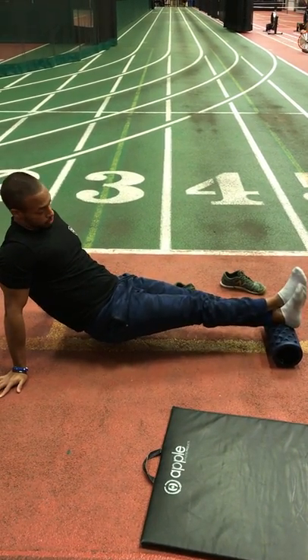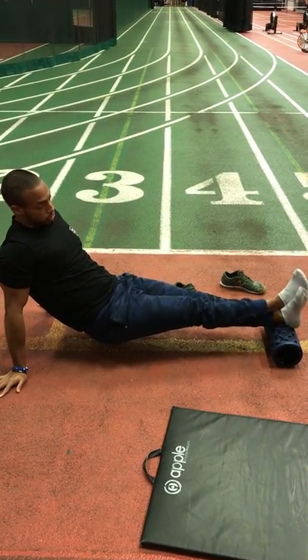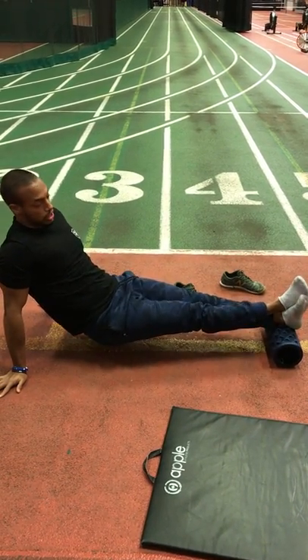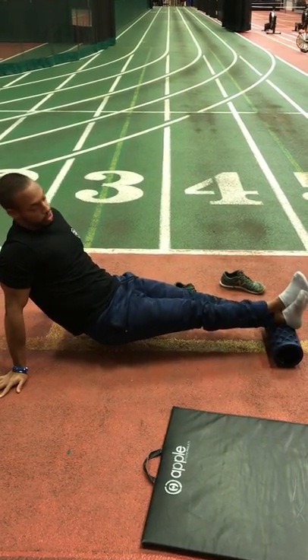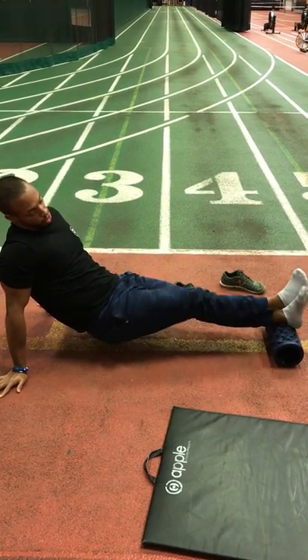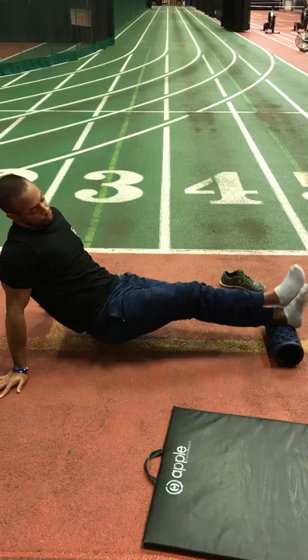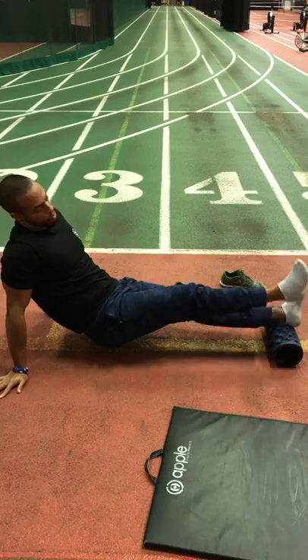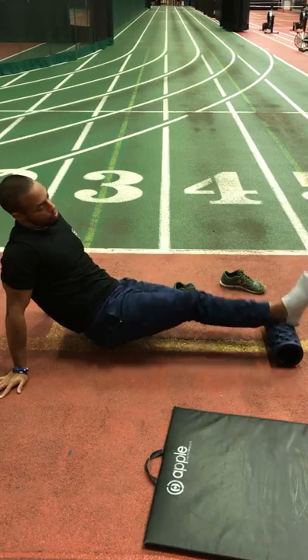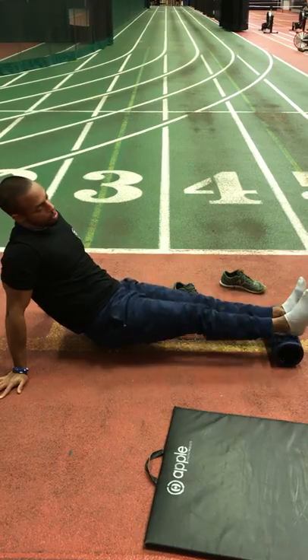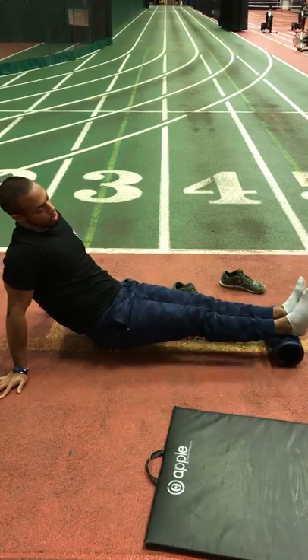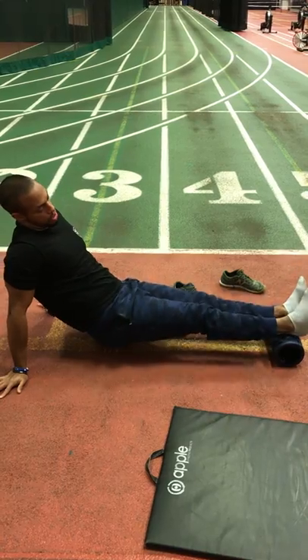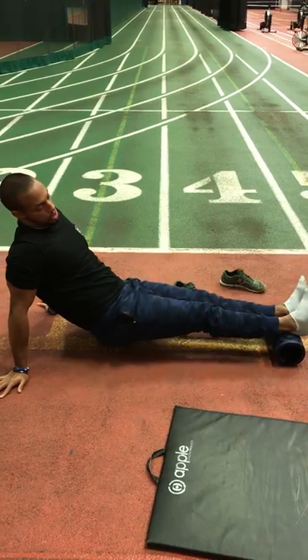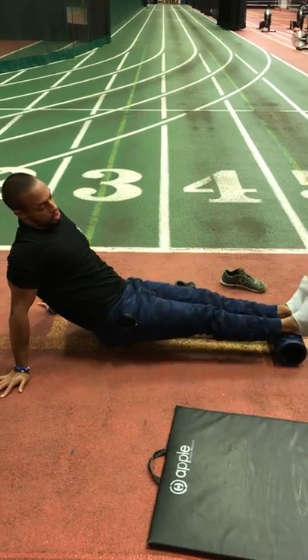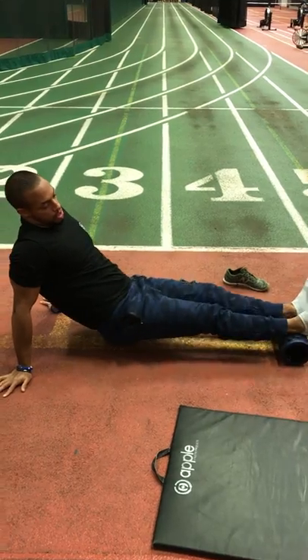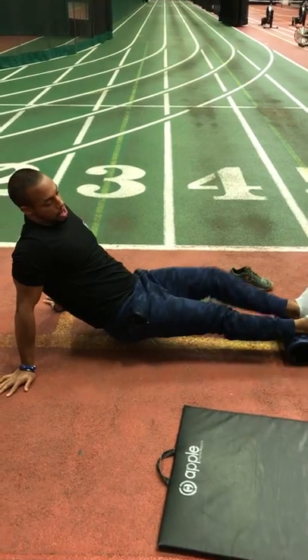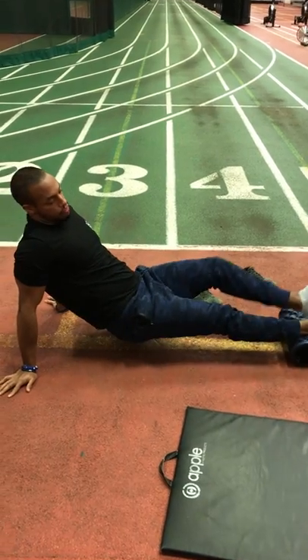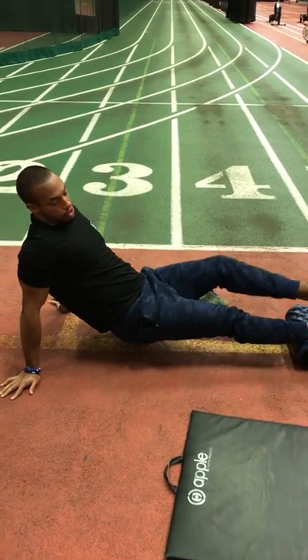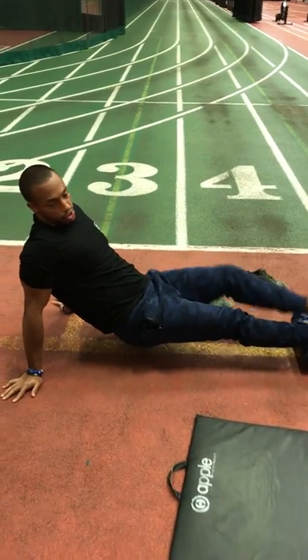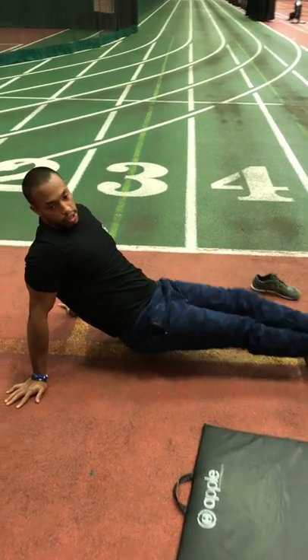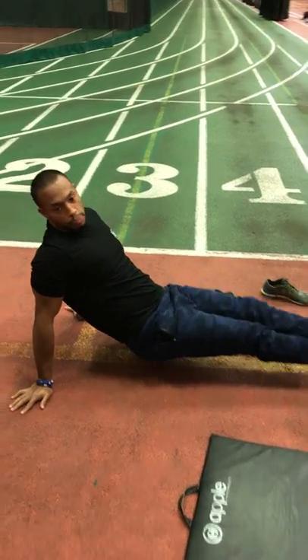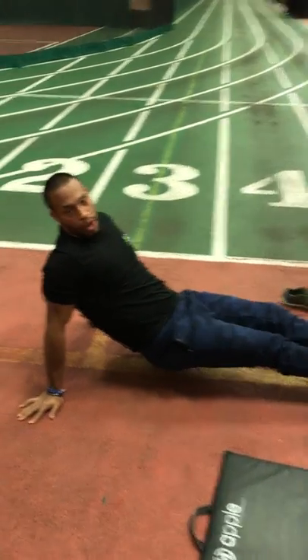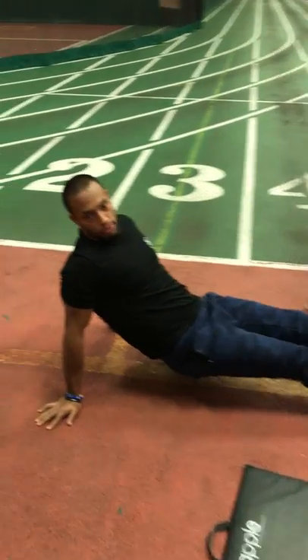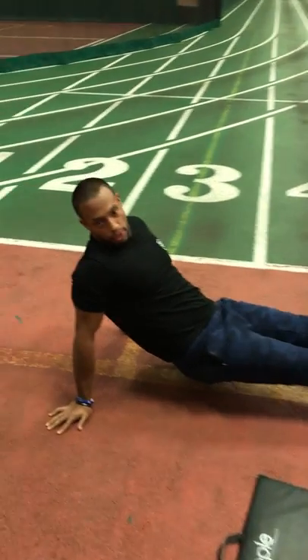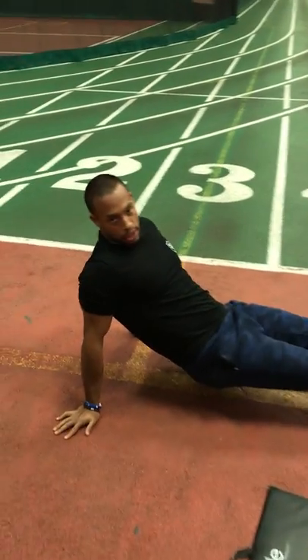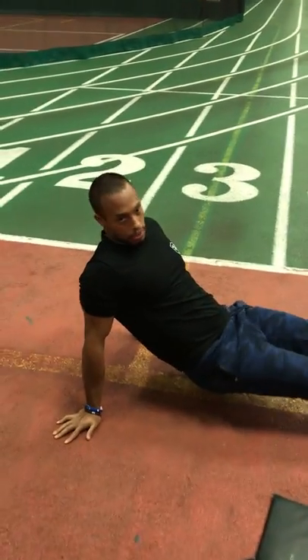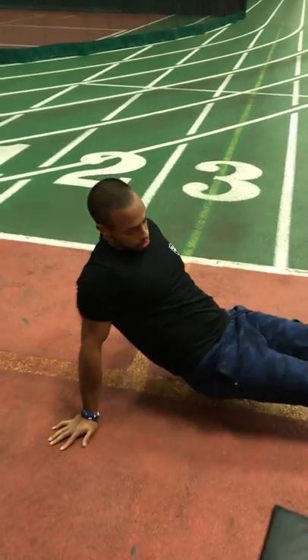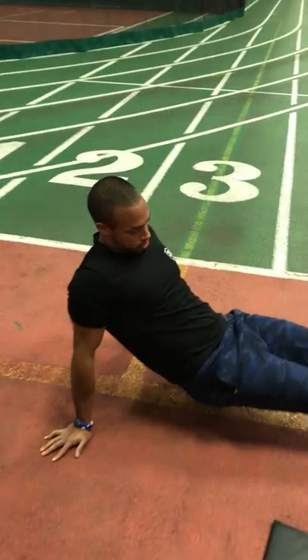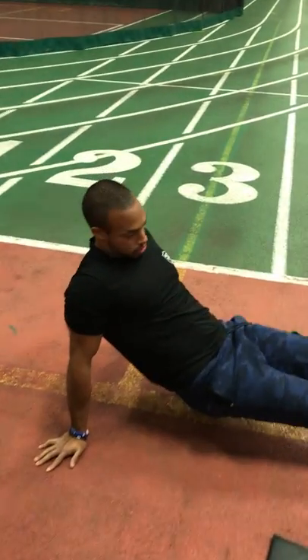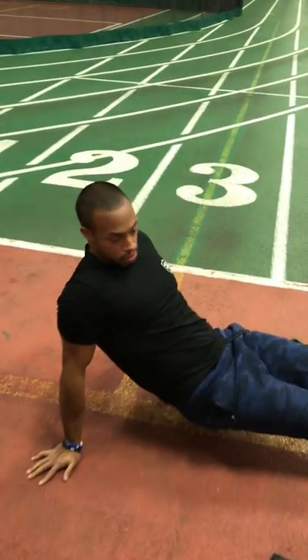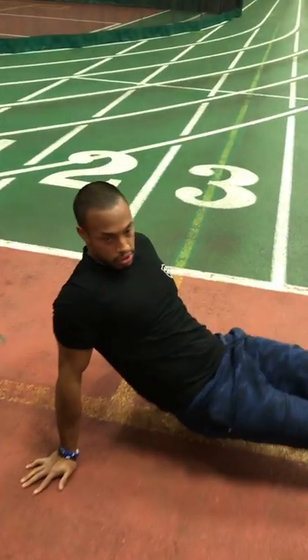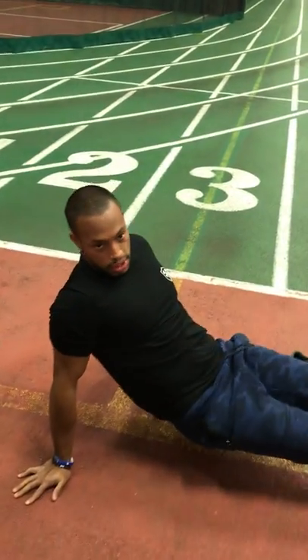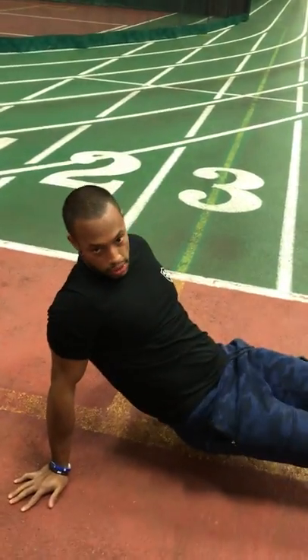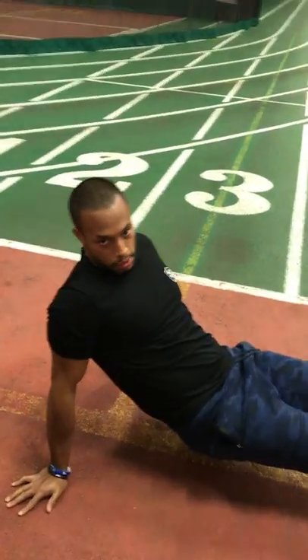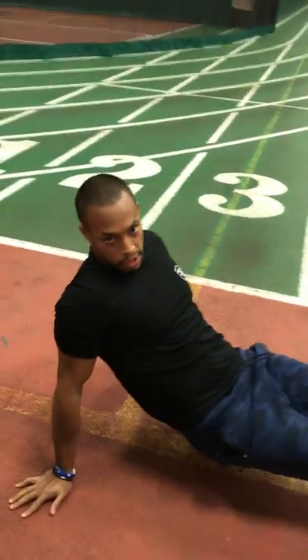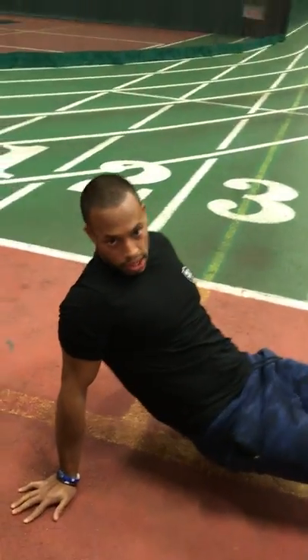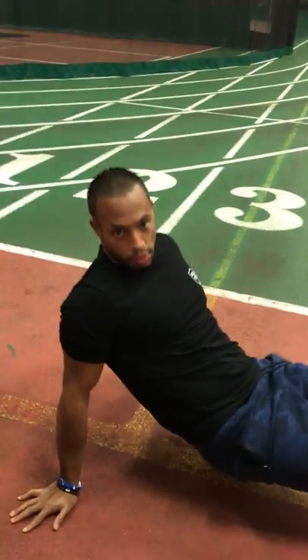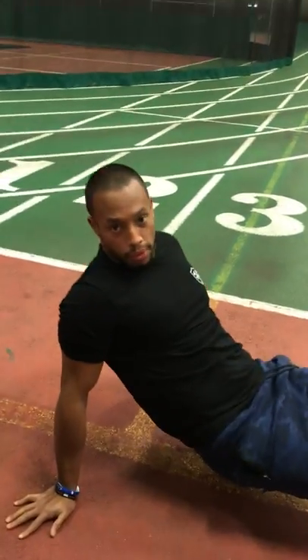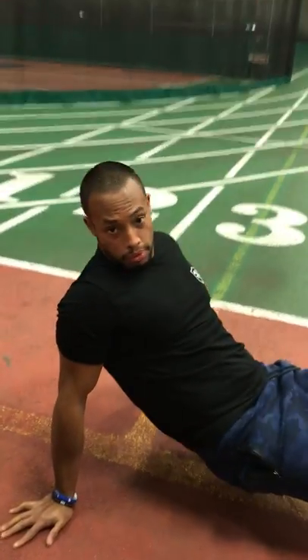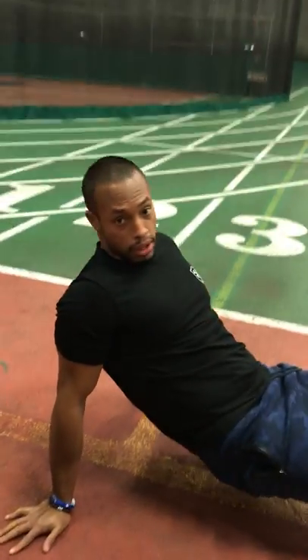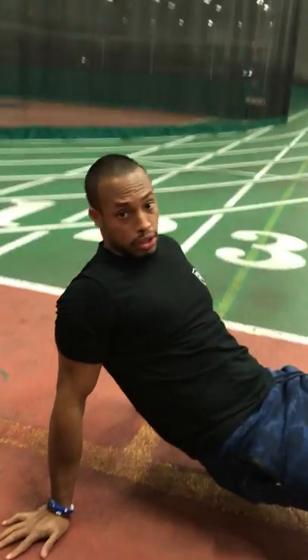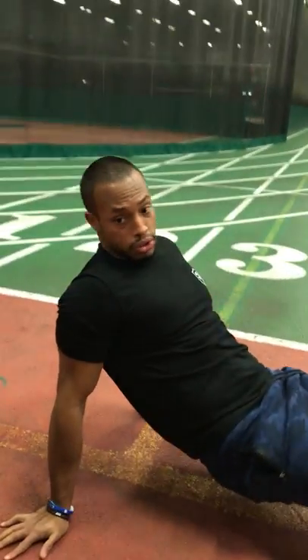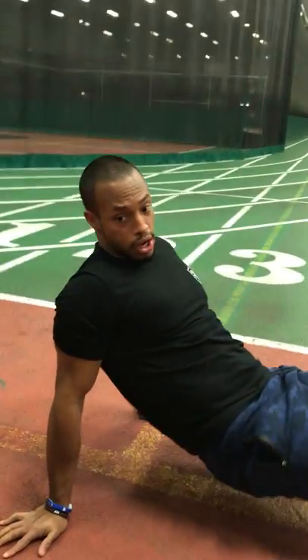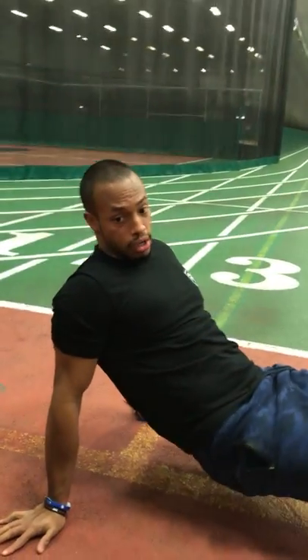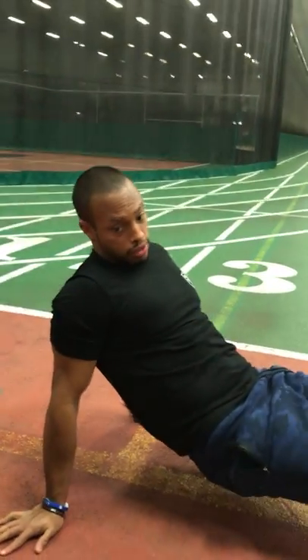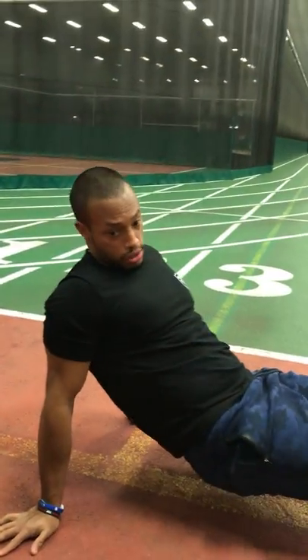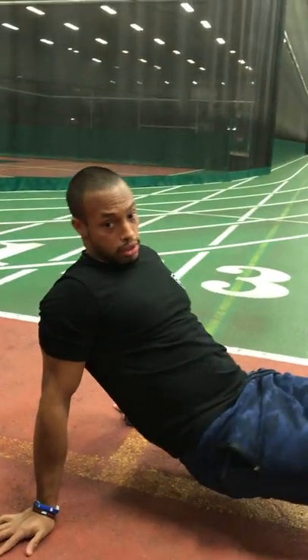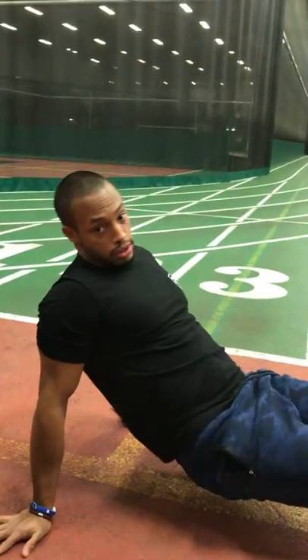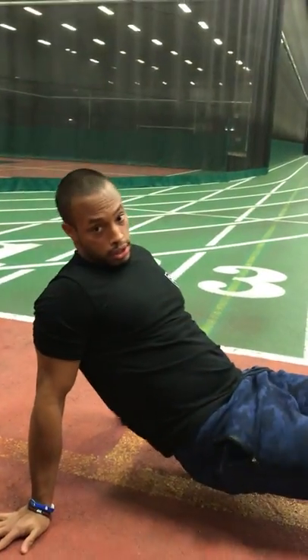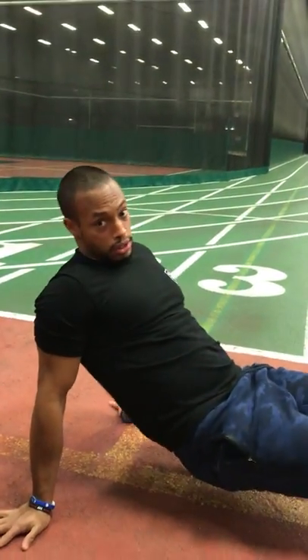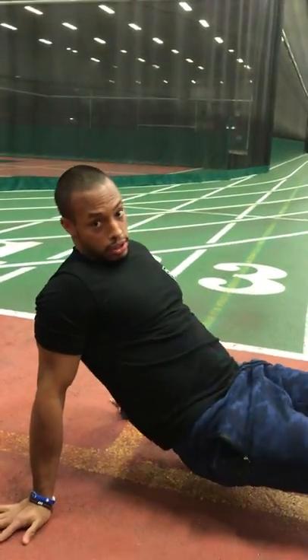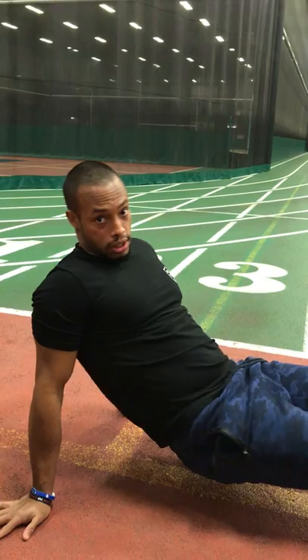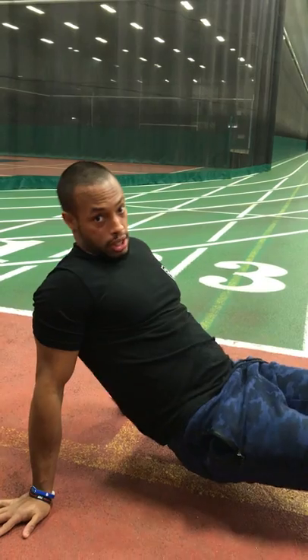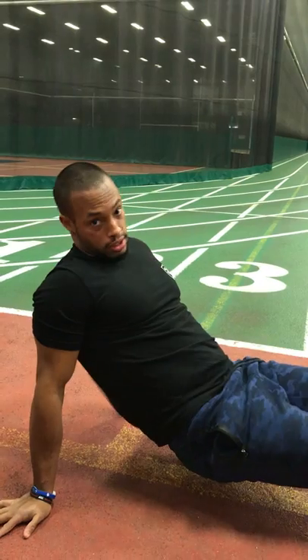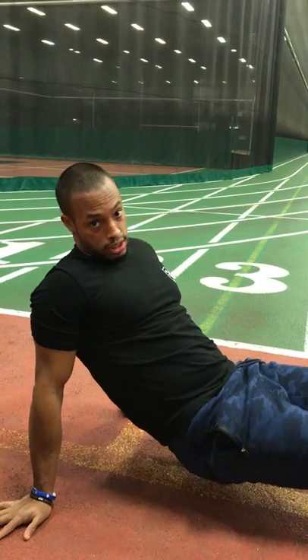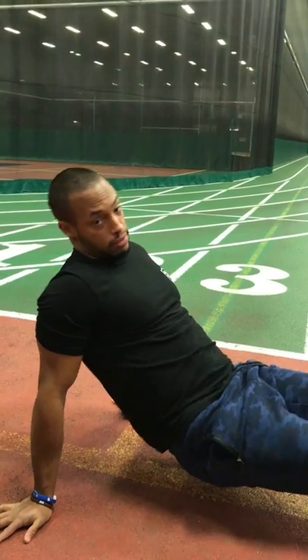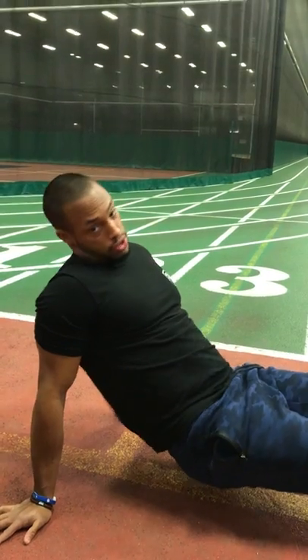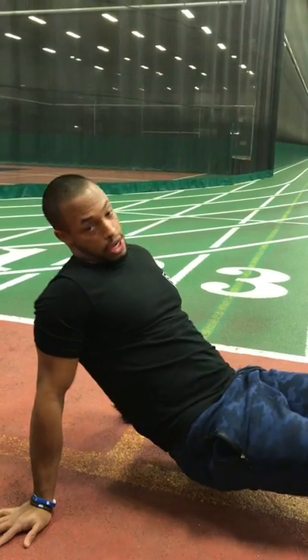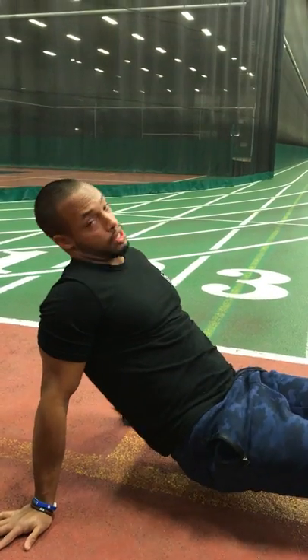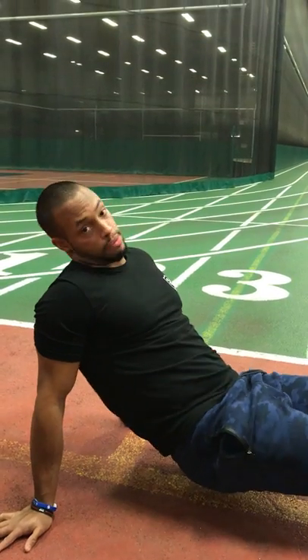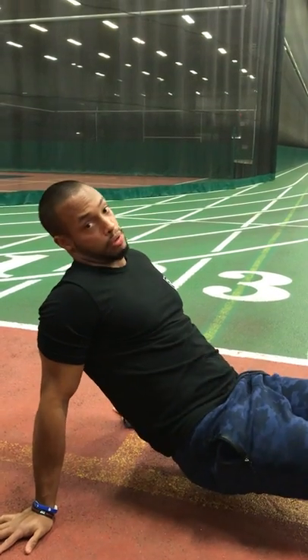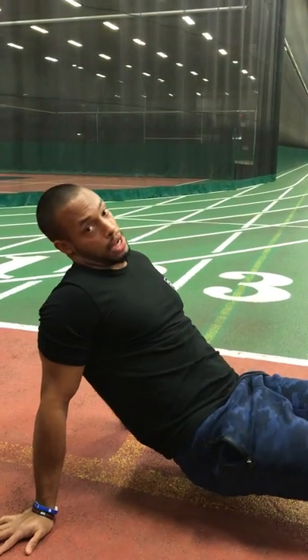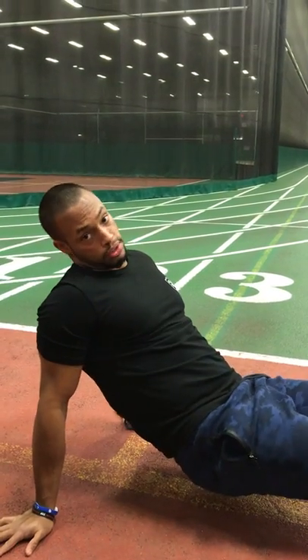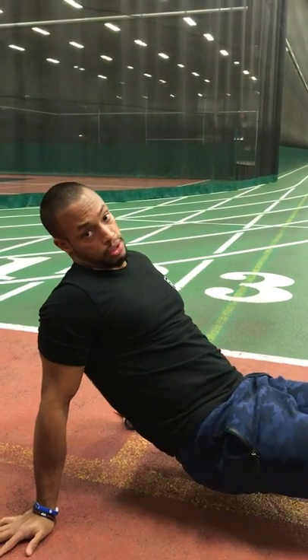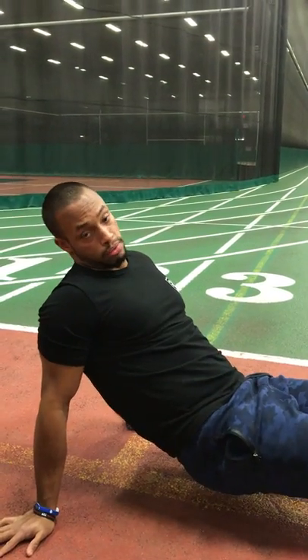Stay tuned for more of the trigger point rollouts with TYP and Wellman Wellness Training. Going to get Steven checking them out now too.